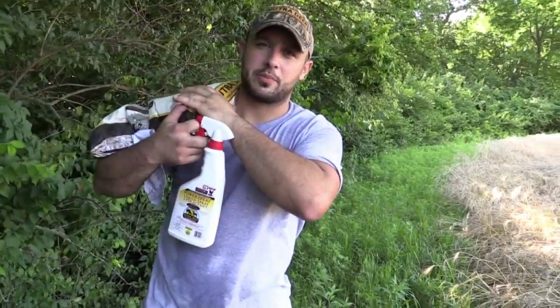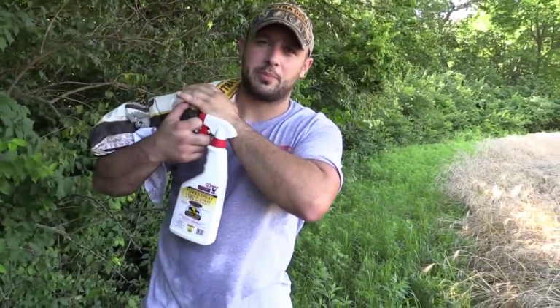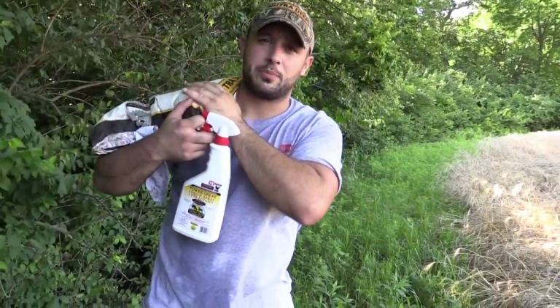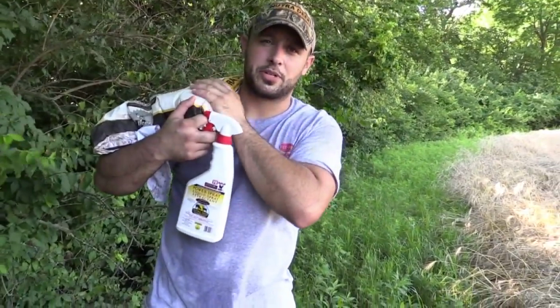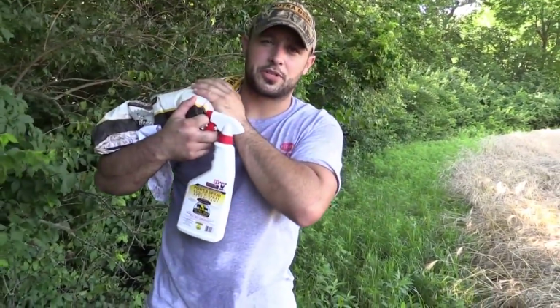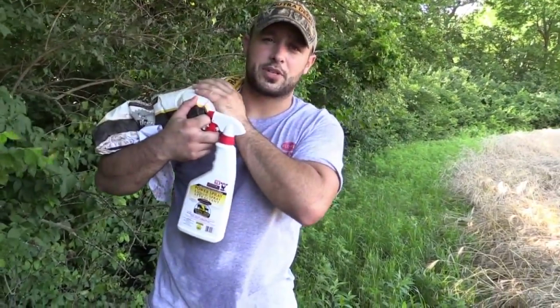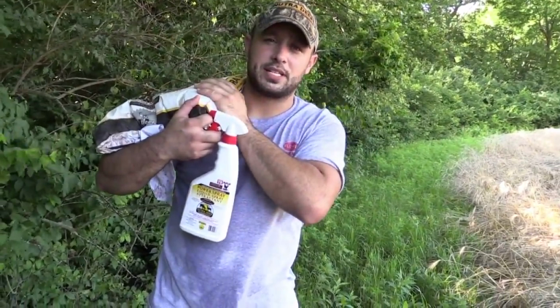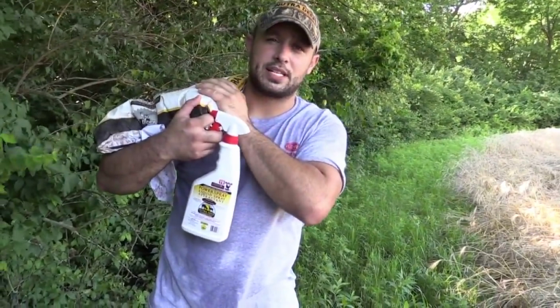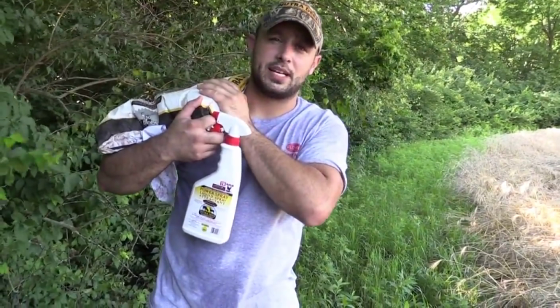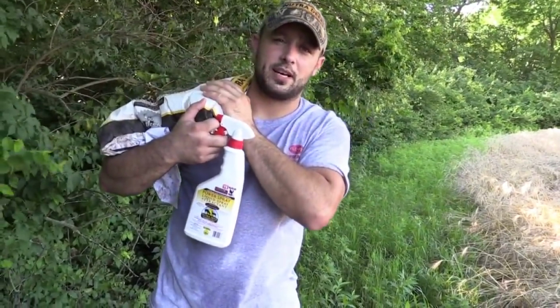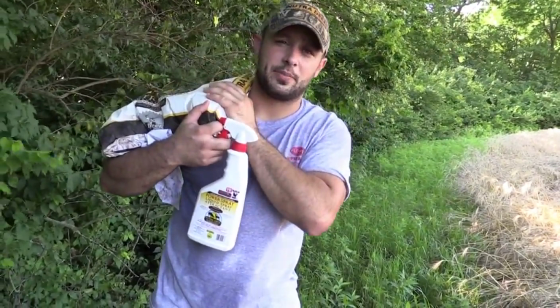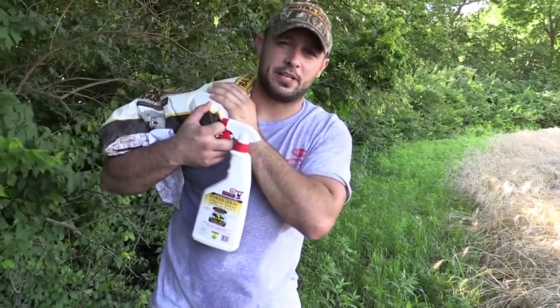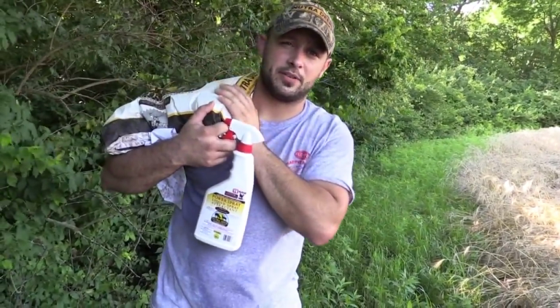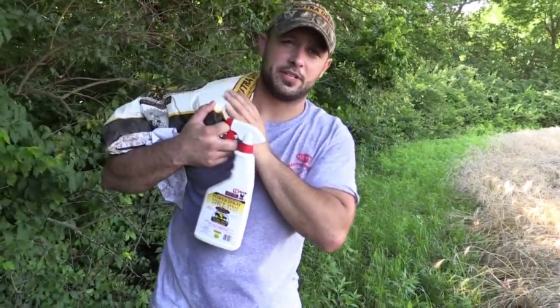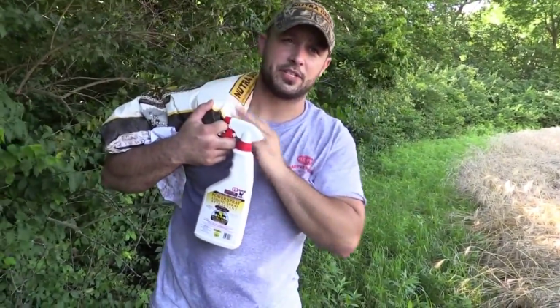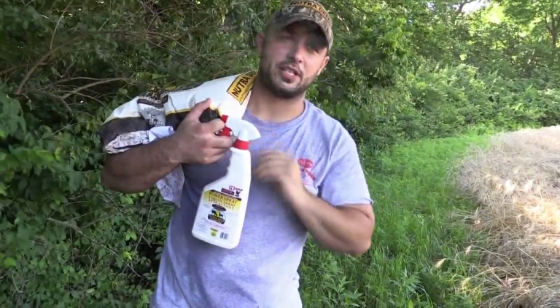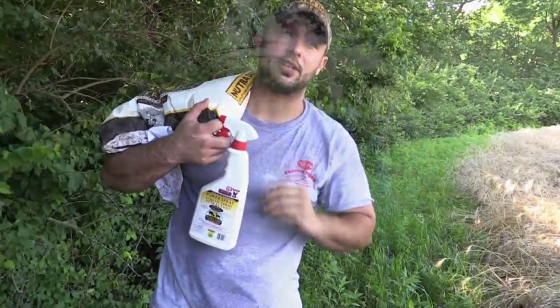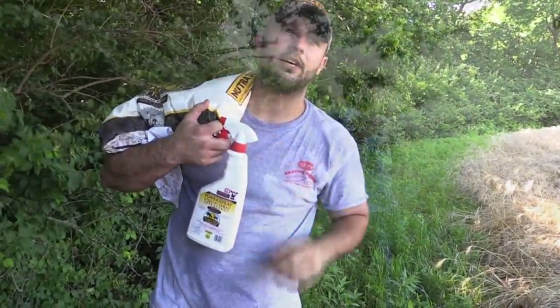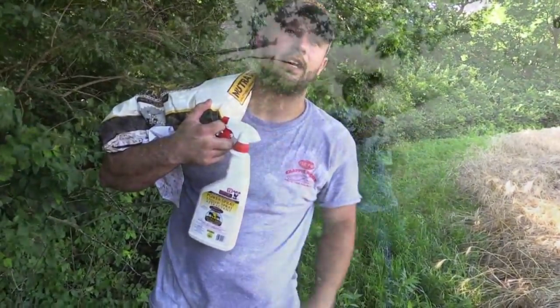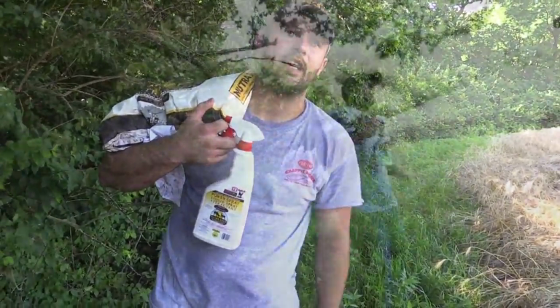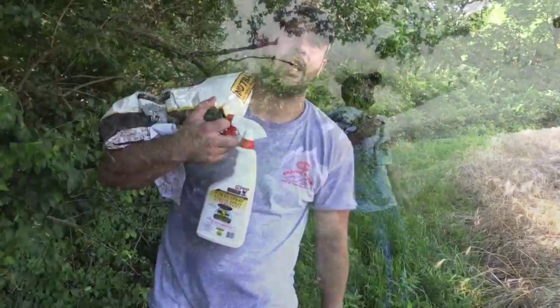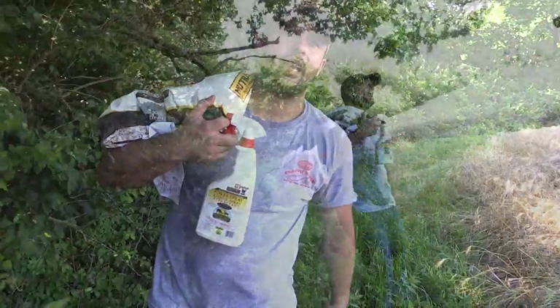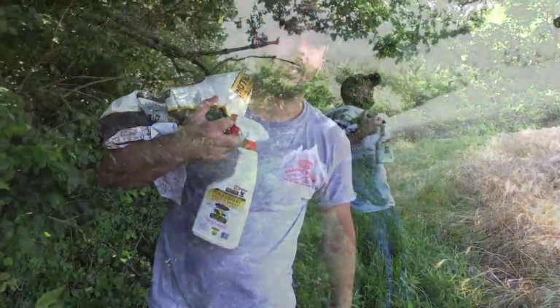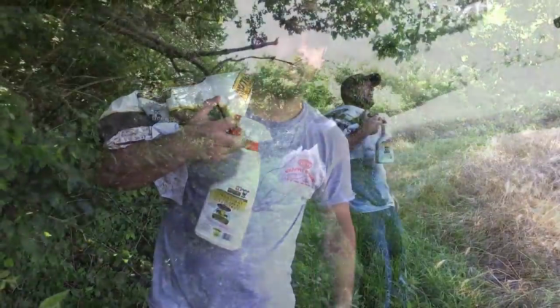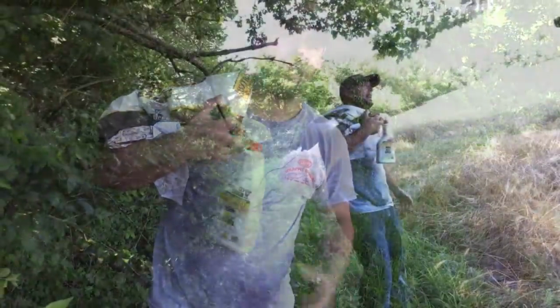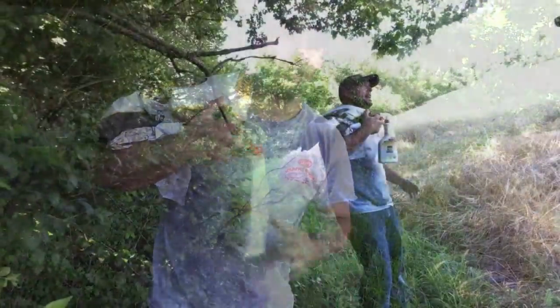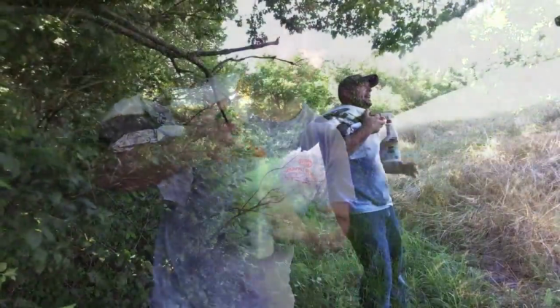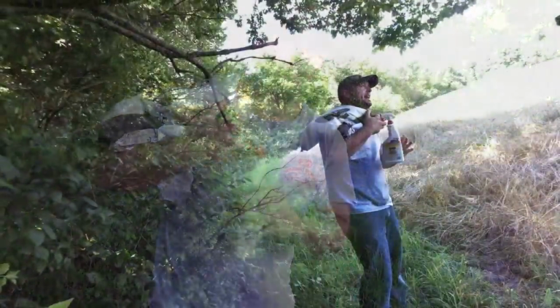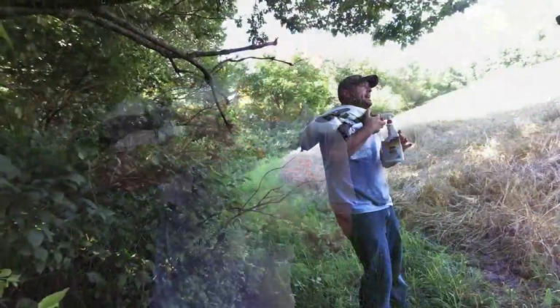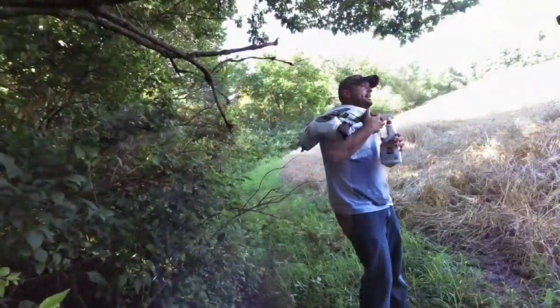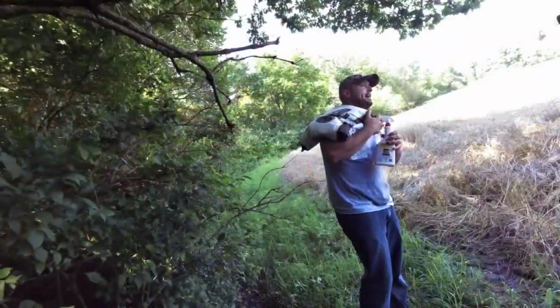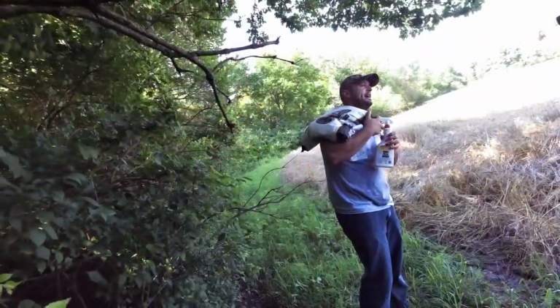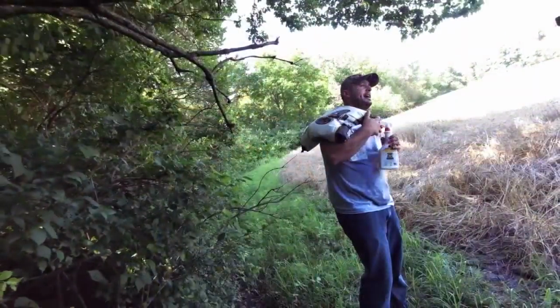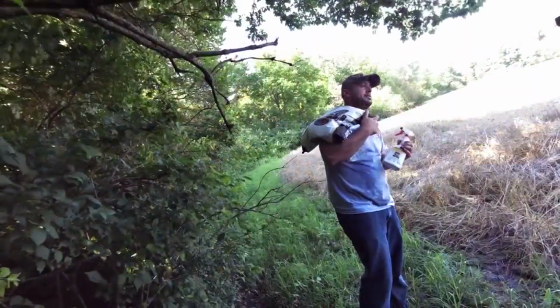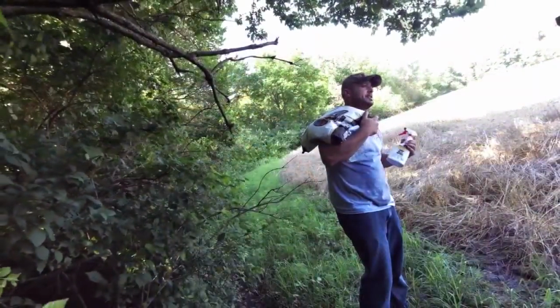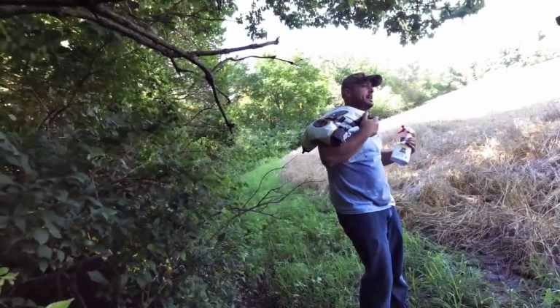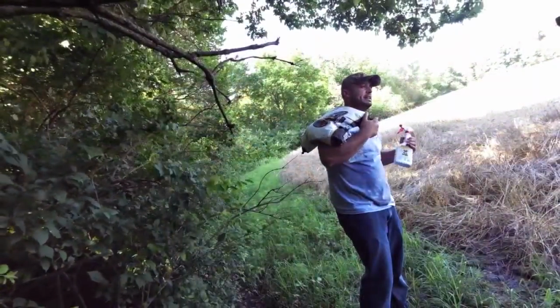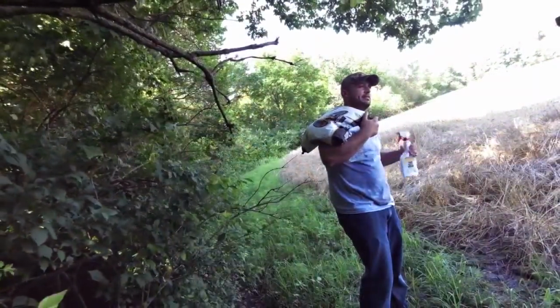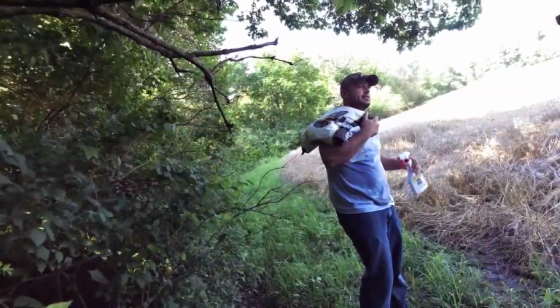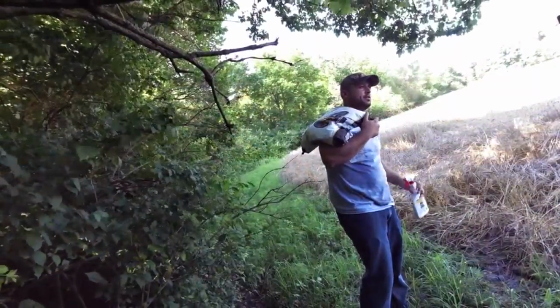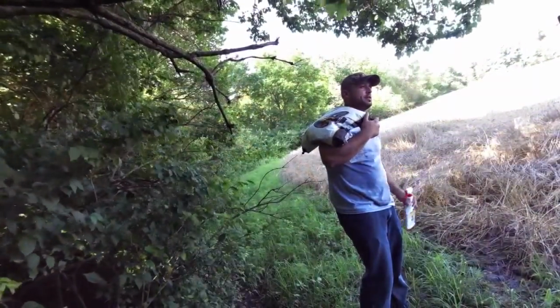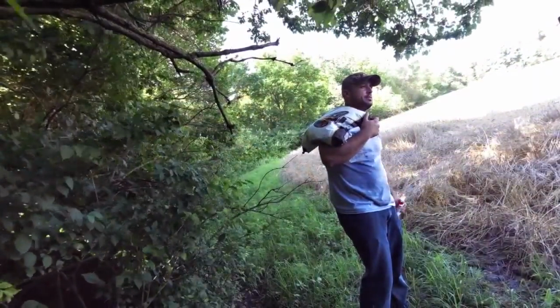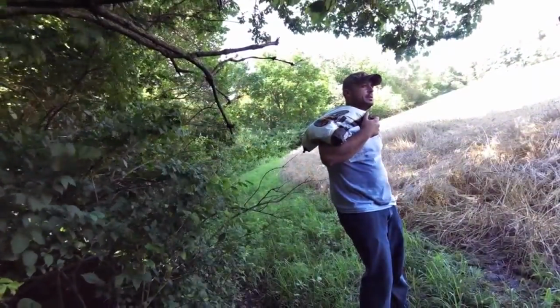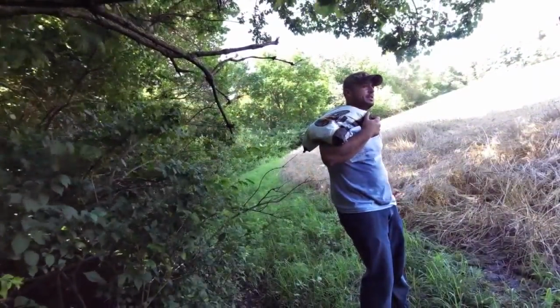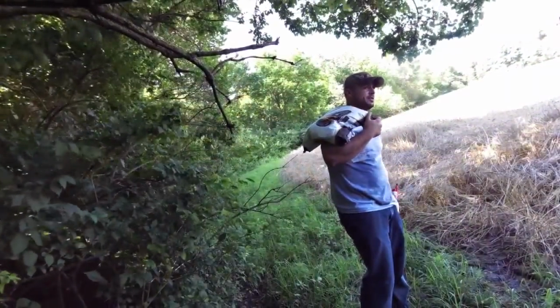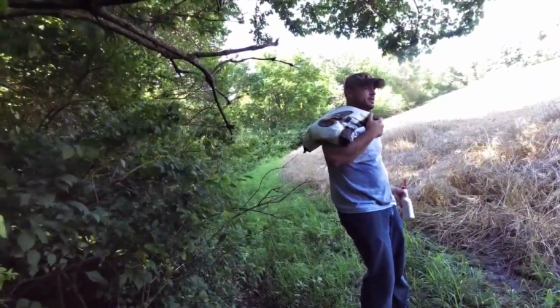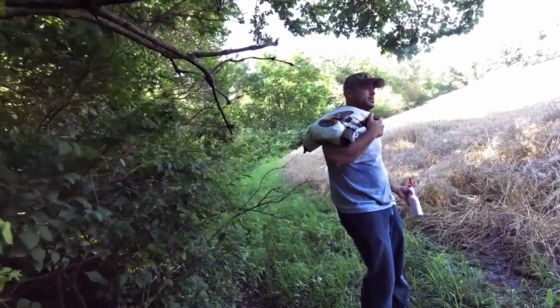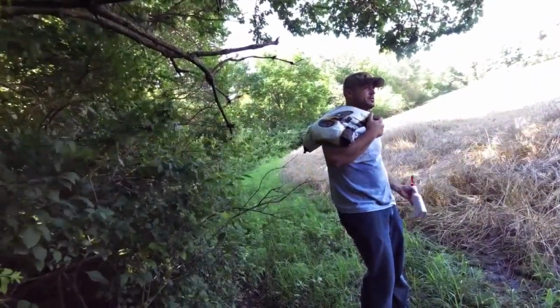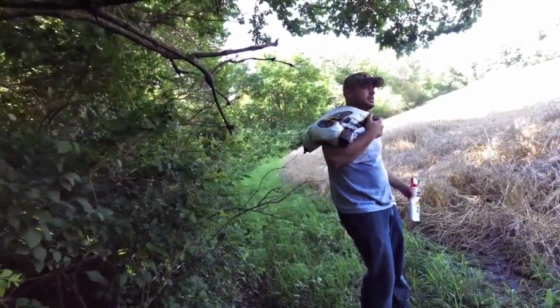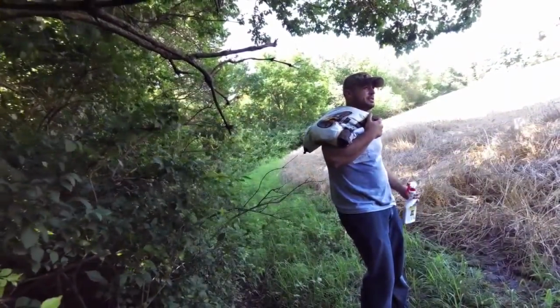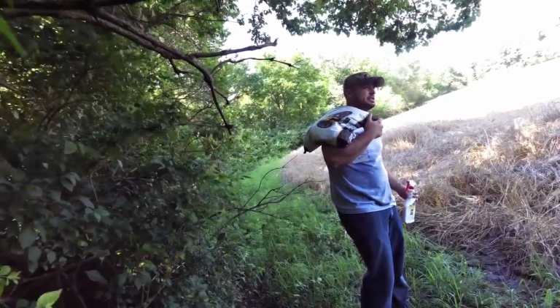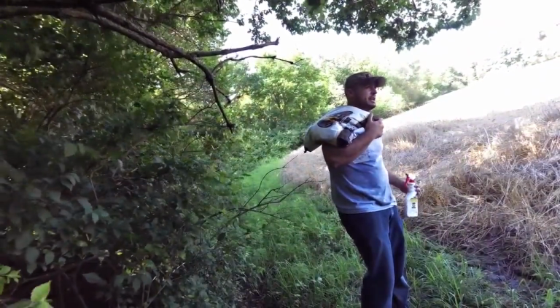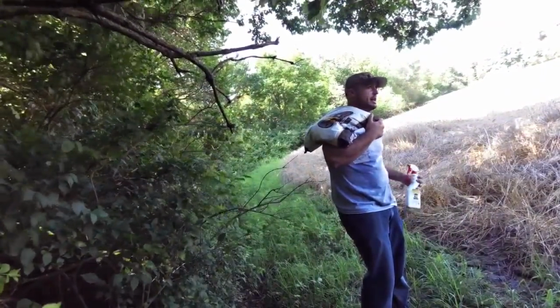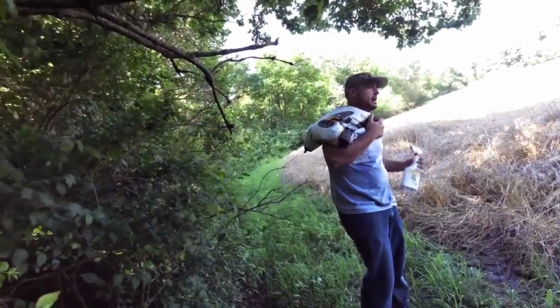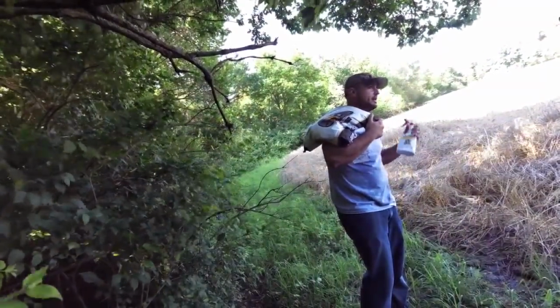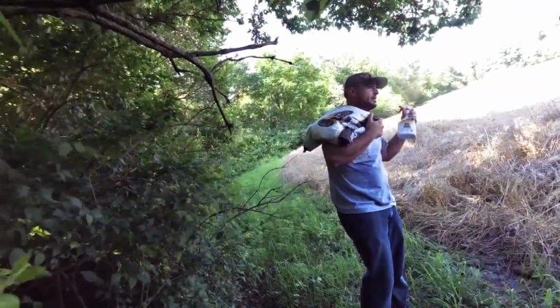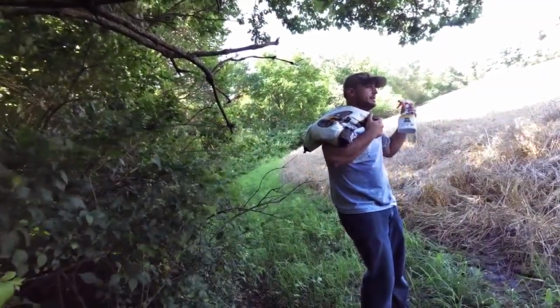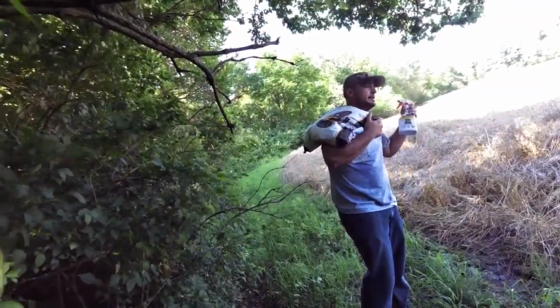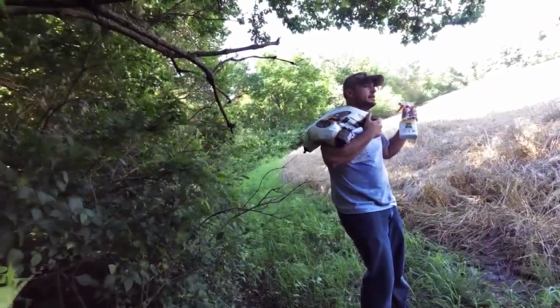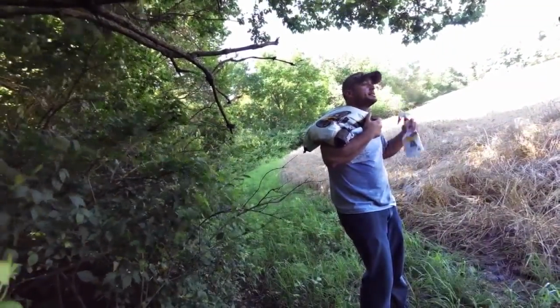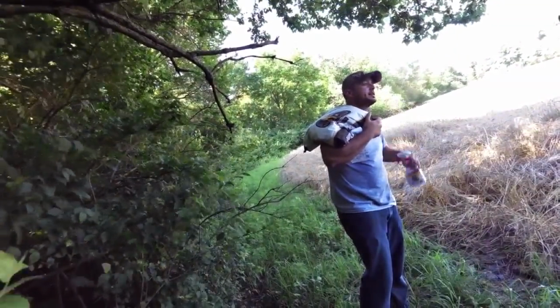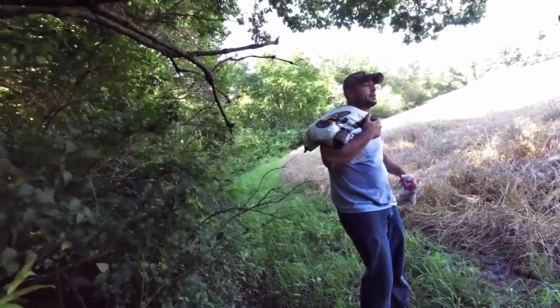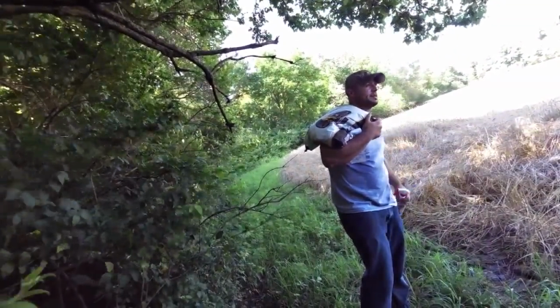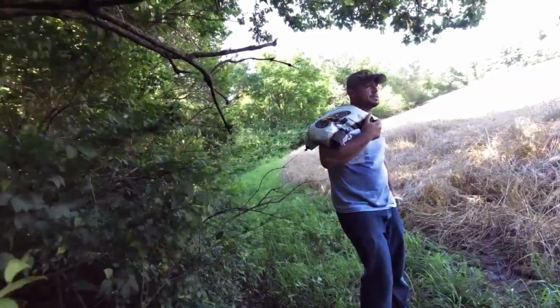I'm going to put a tree stand up in here this year, and I'm just taking inventory, putting out the groceries. Stick with us.